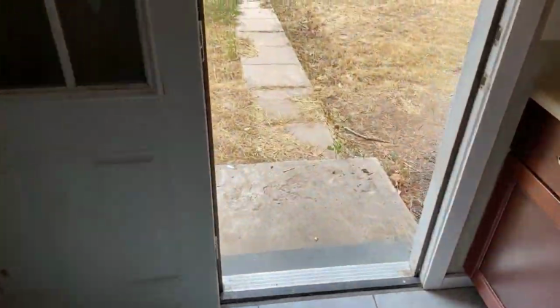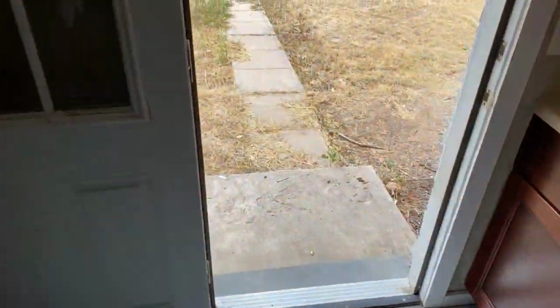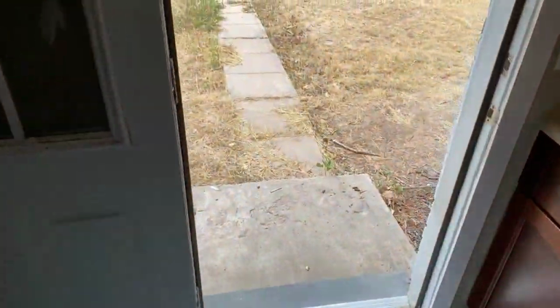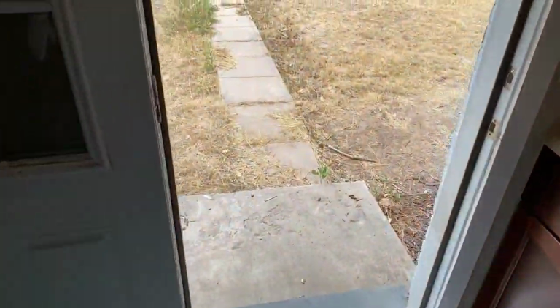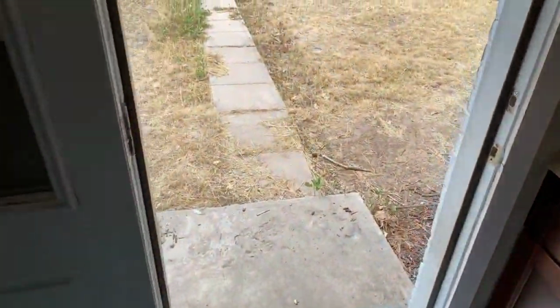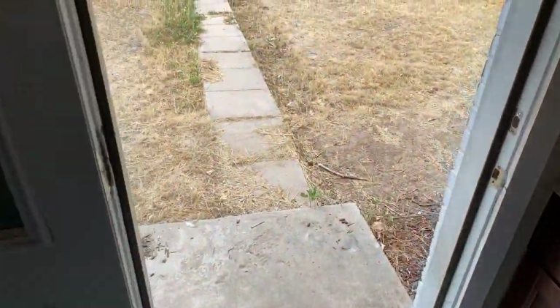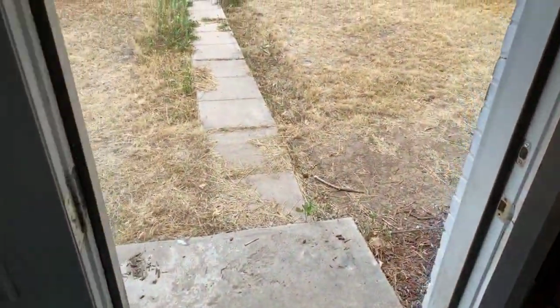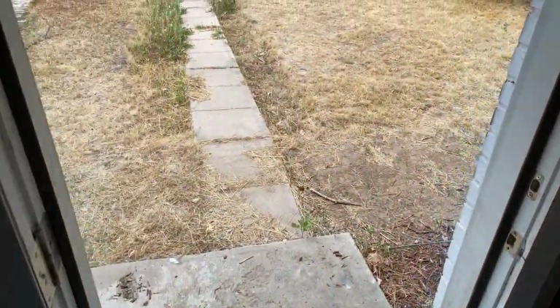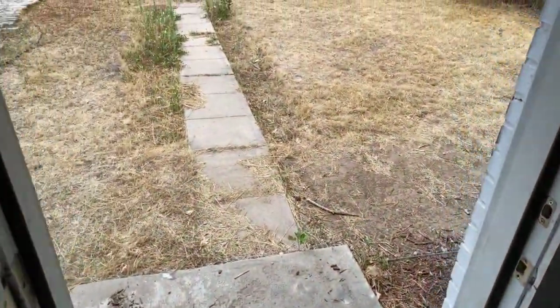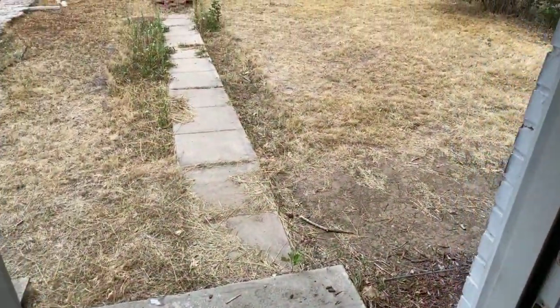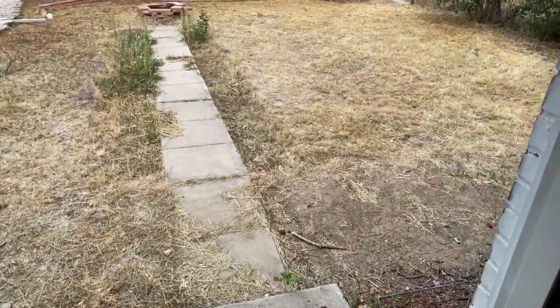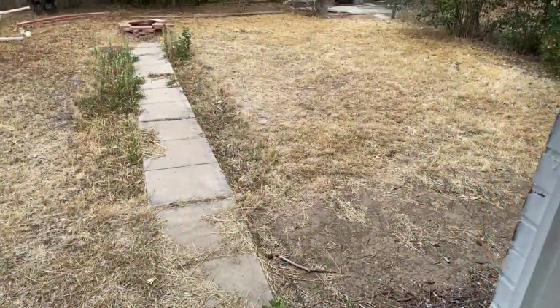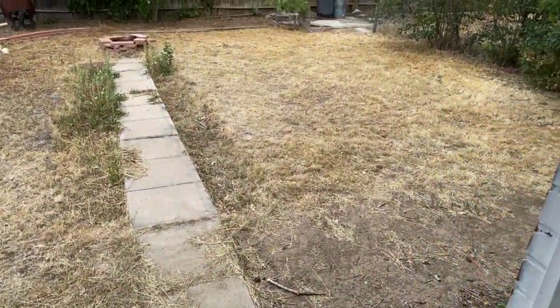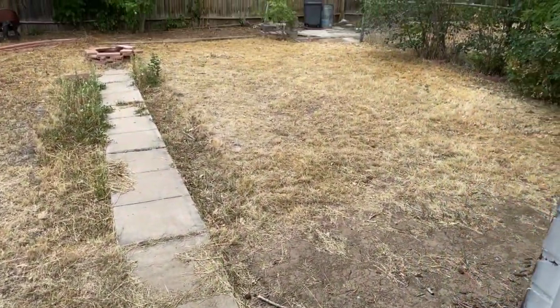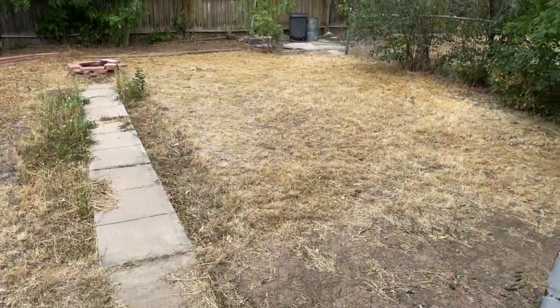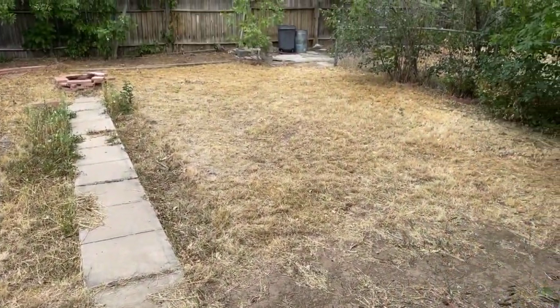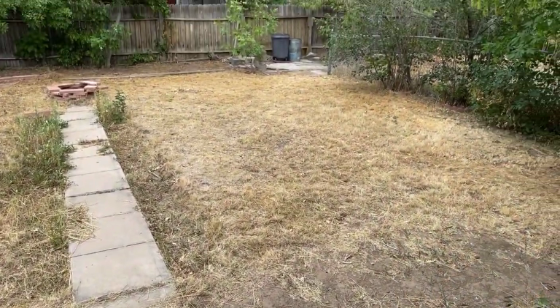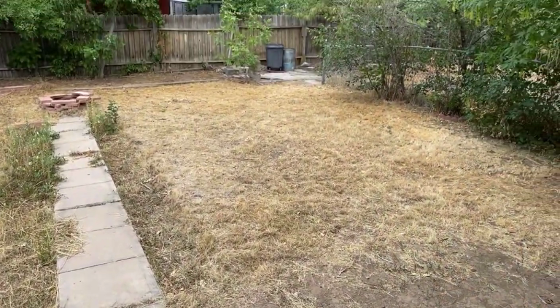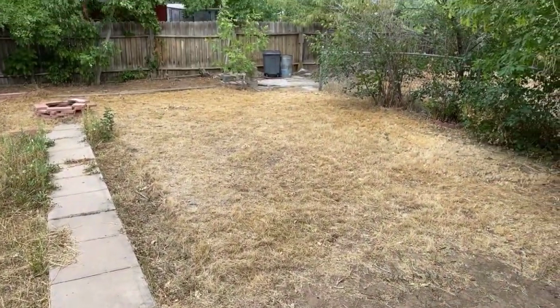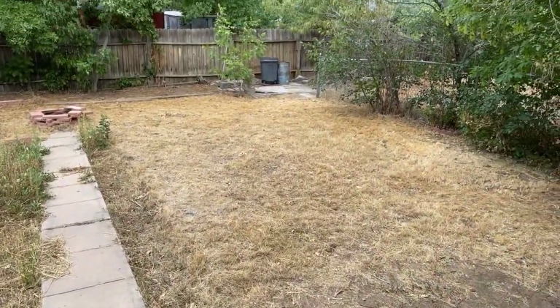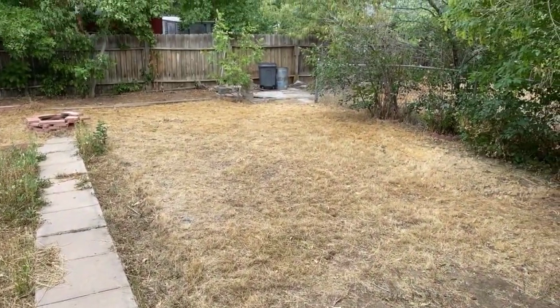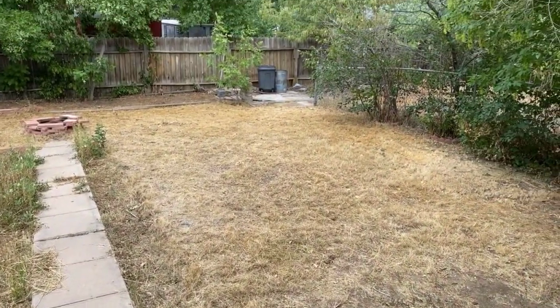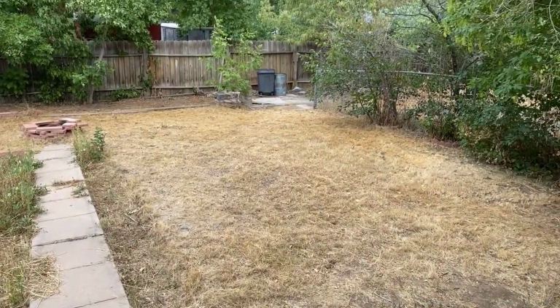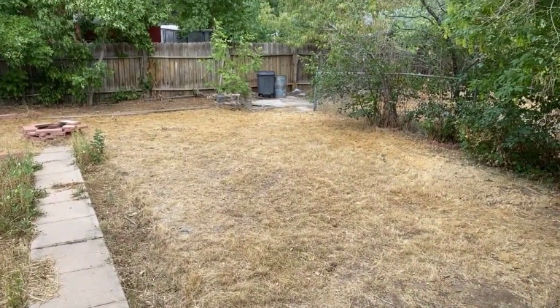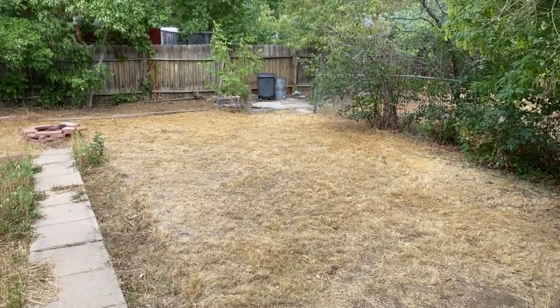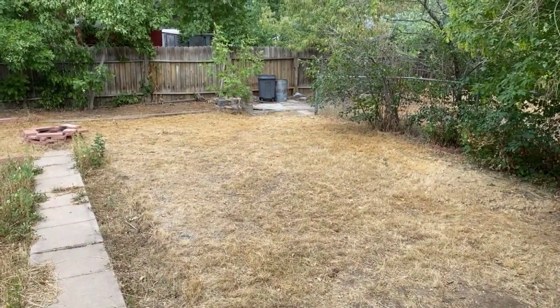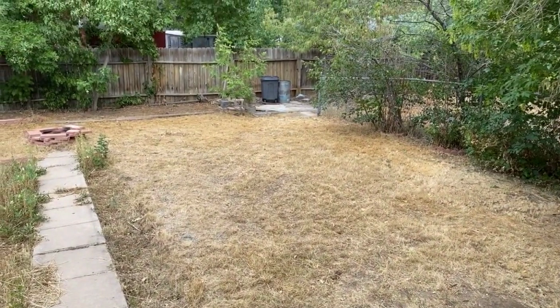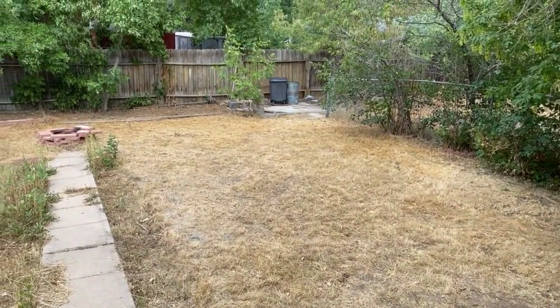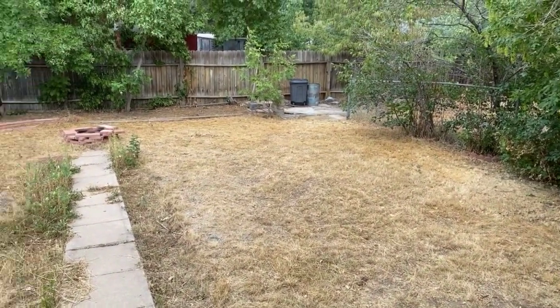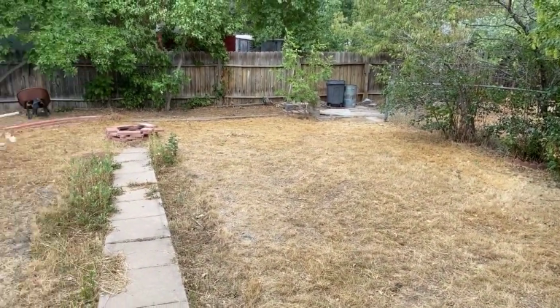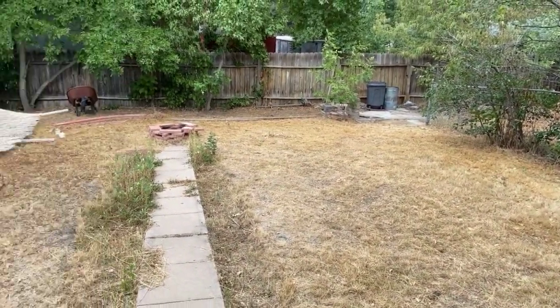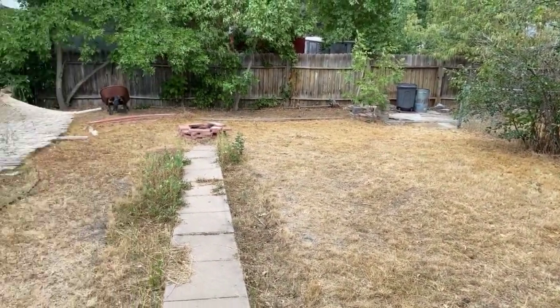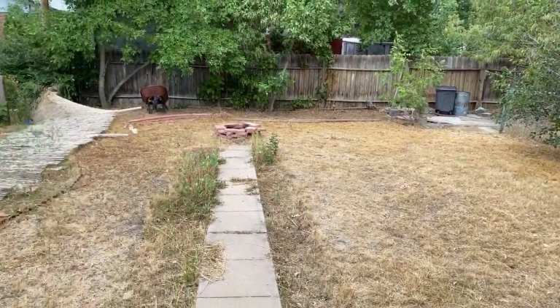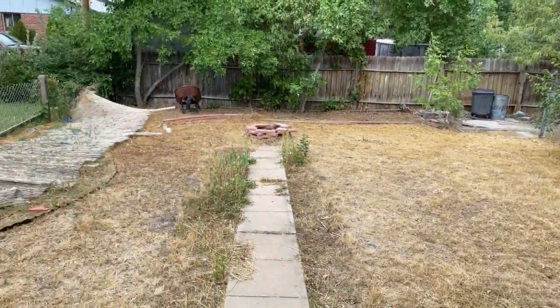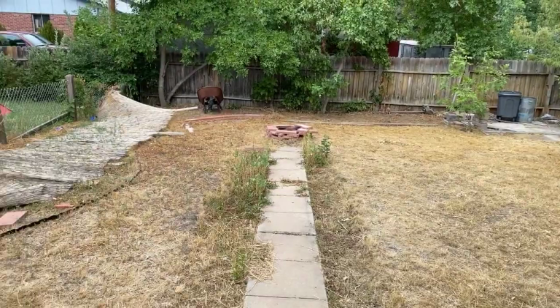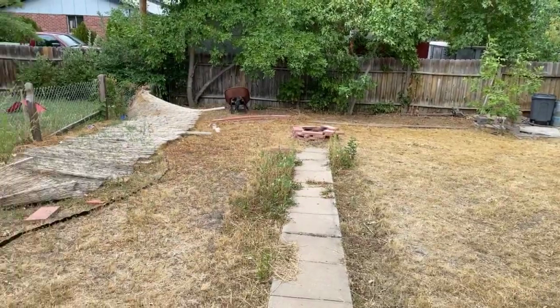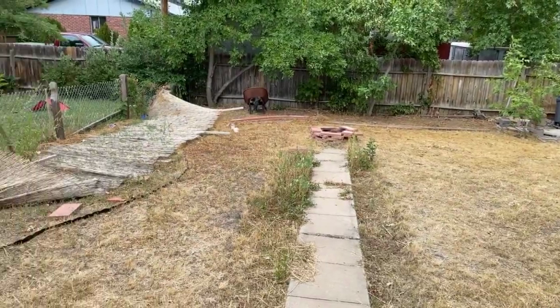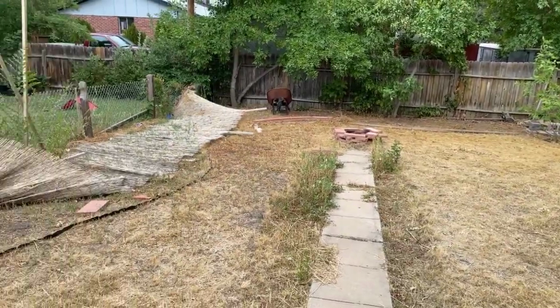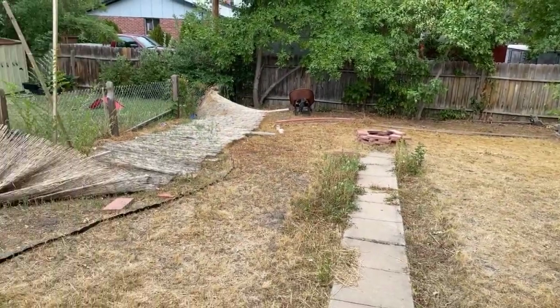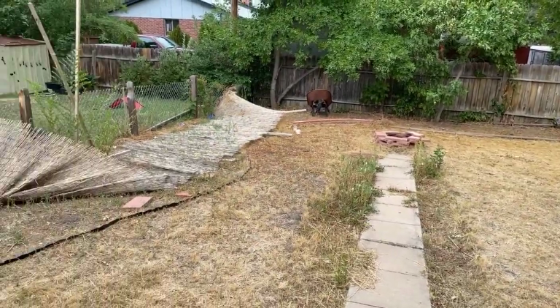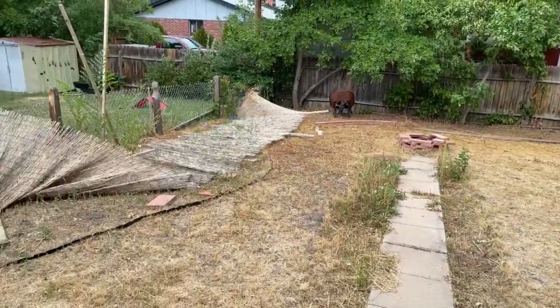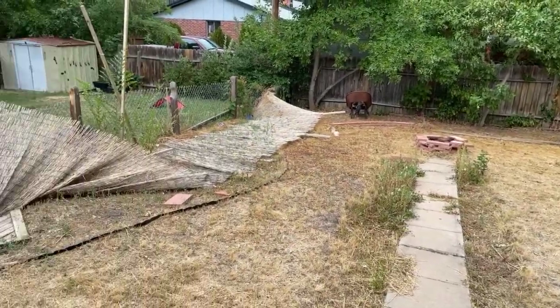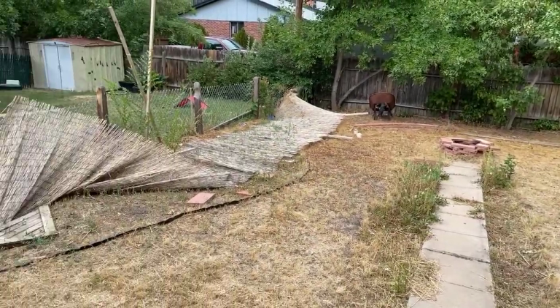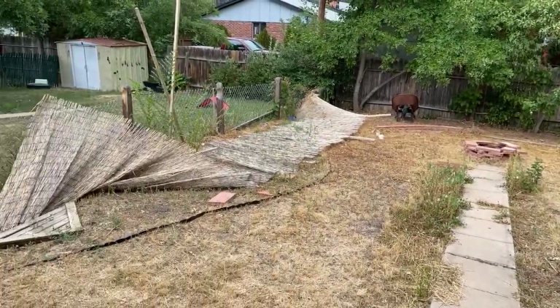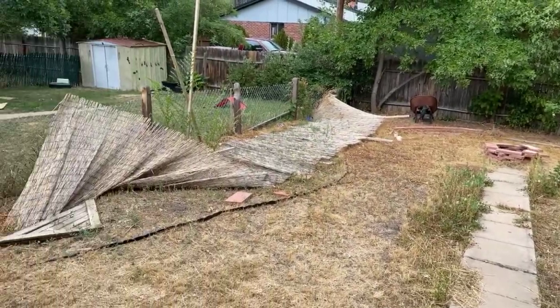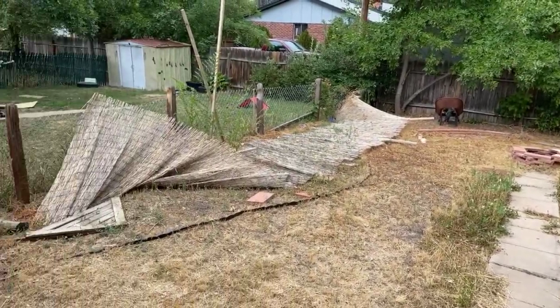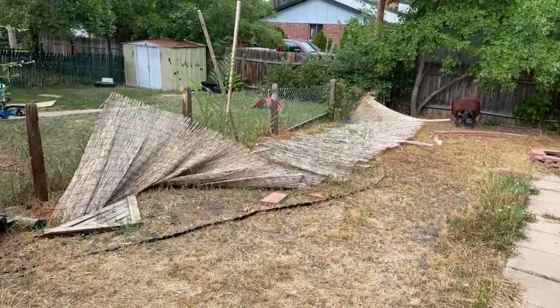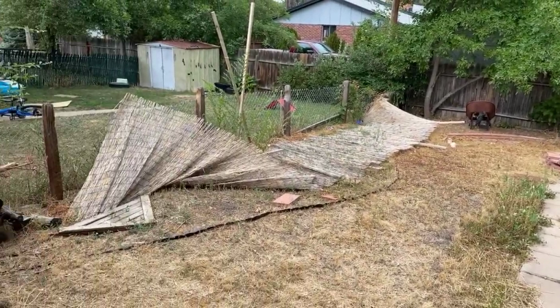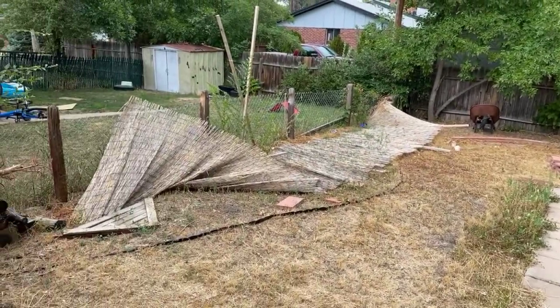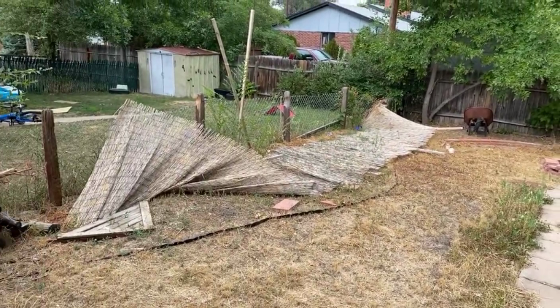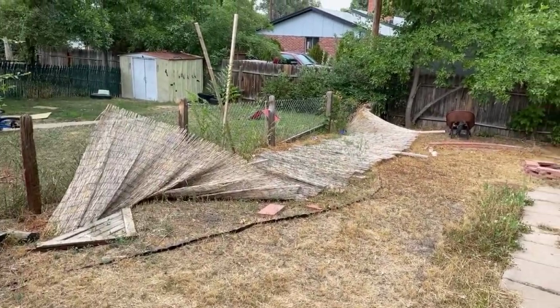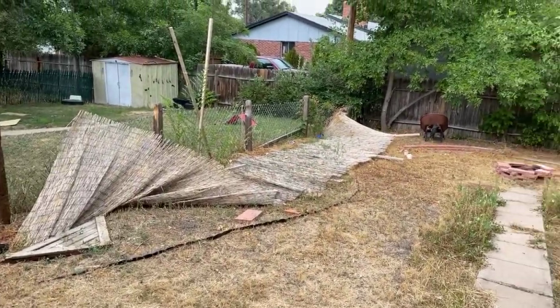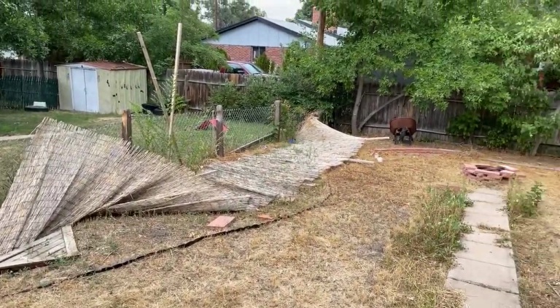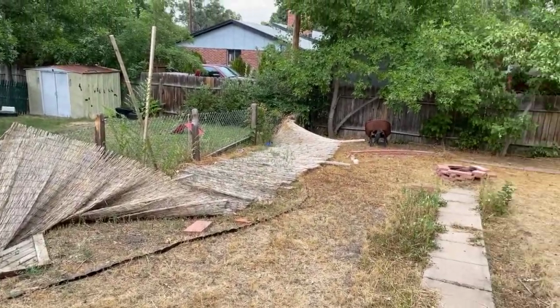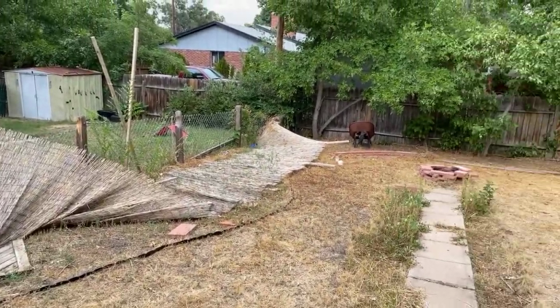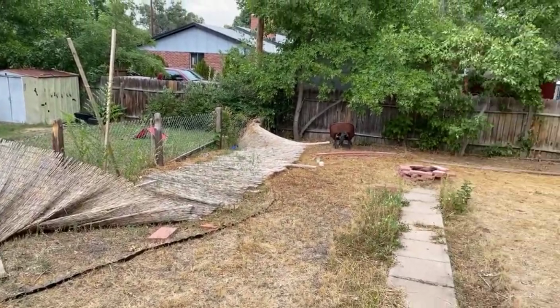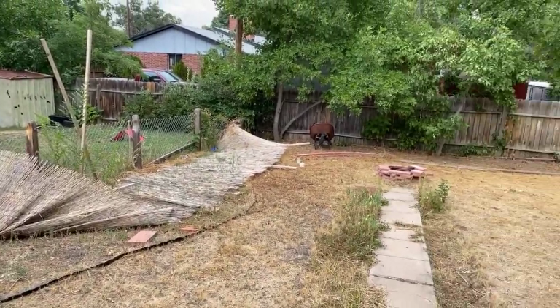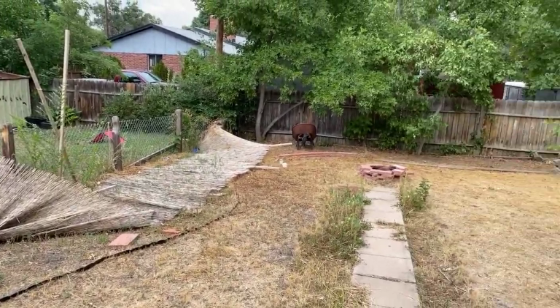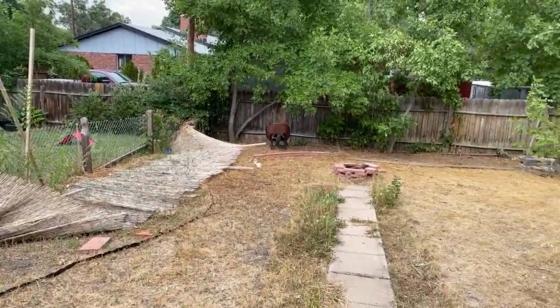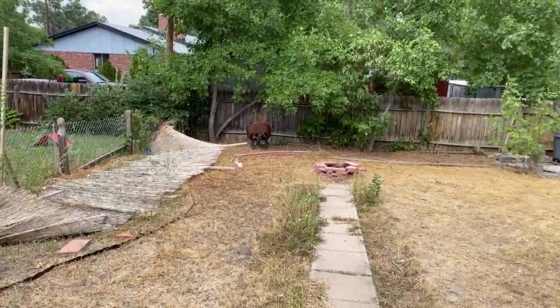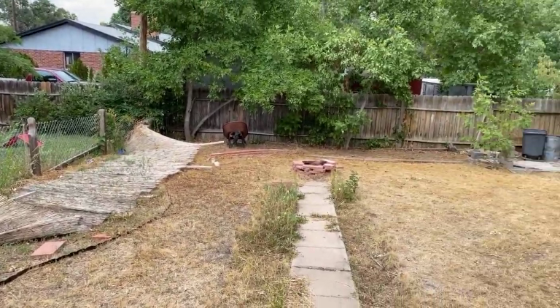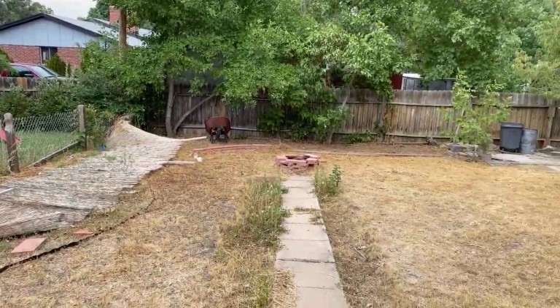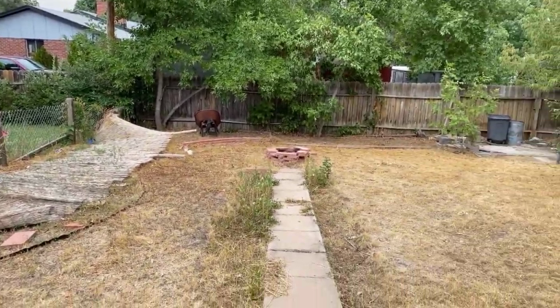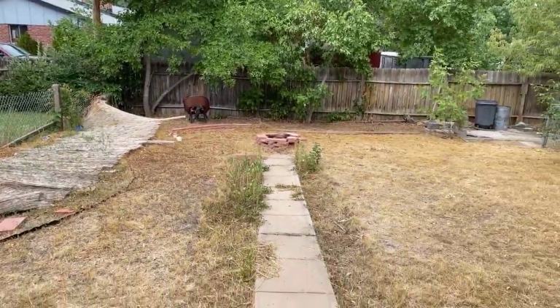And here is the backyard. The fence will be cleared out and taken care of.